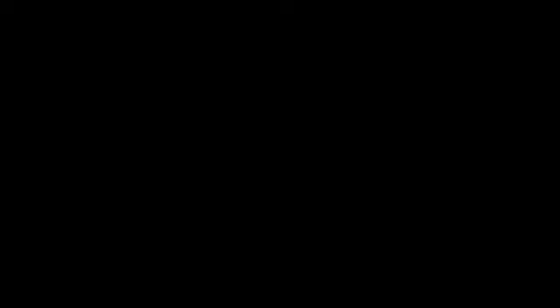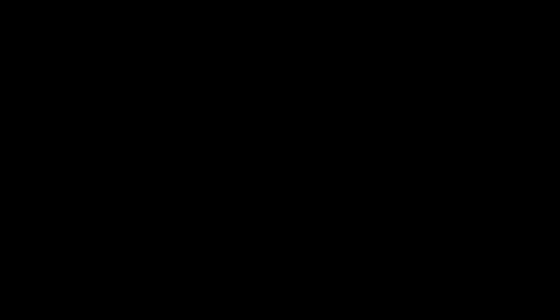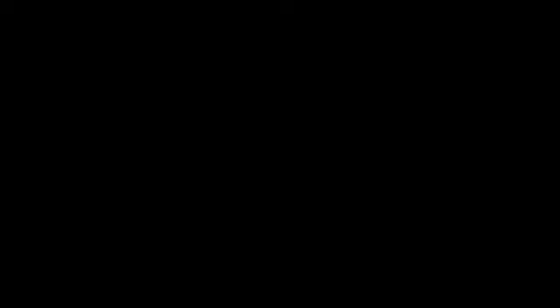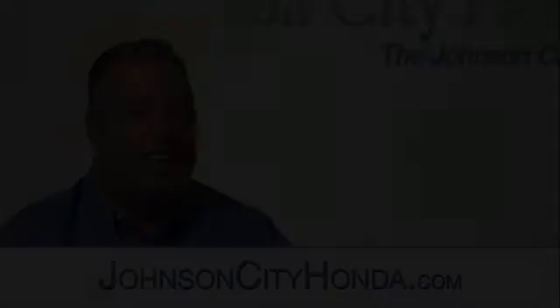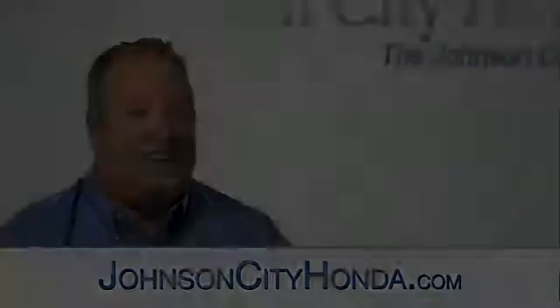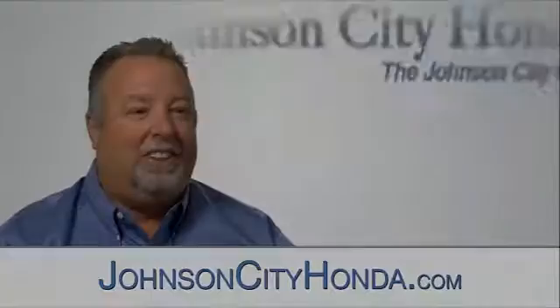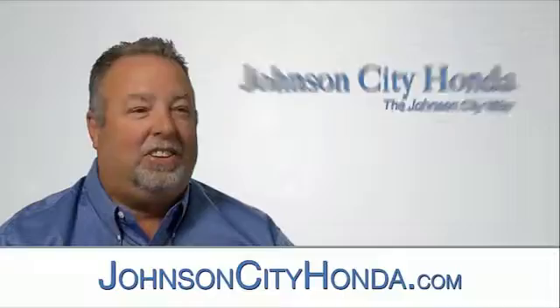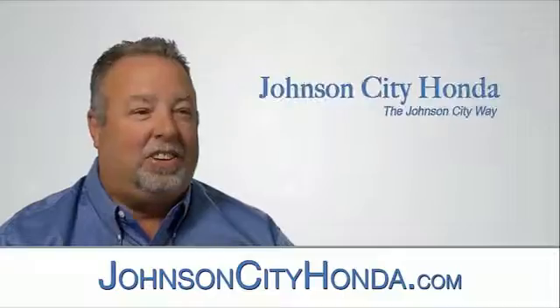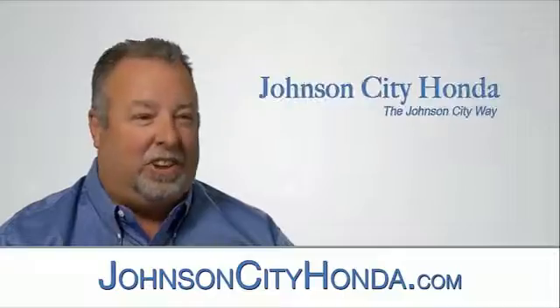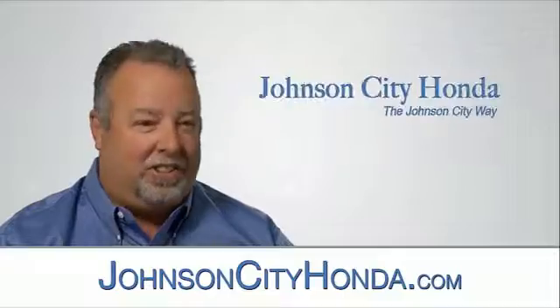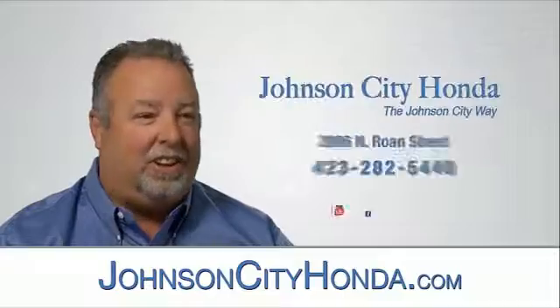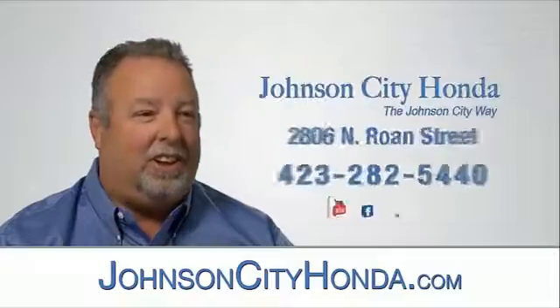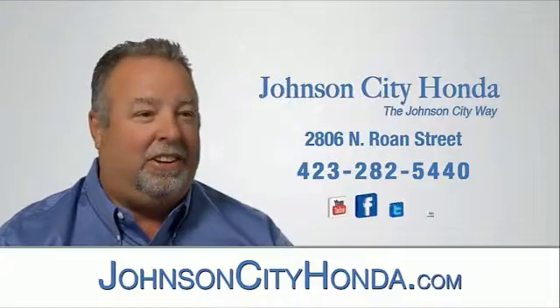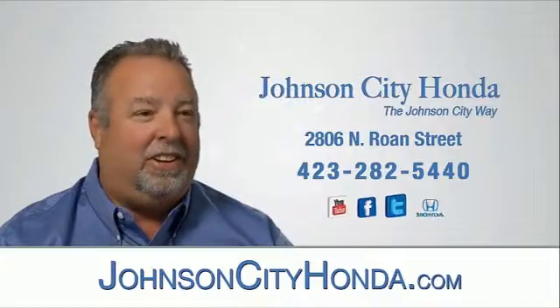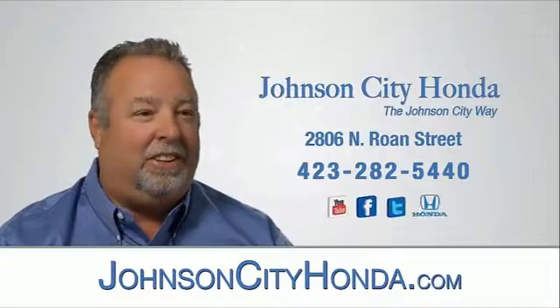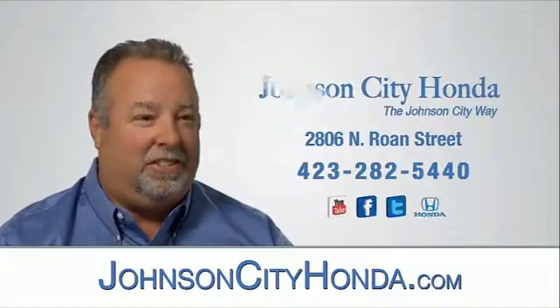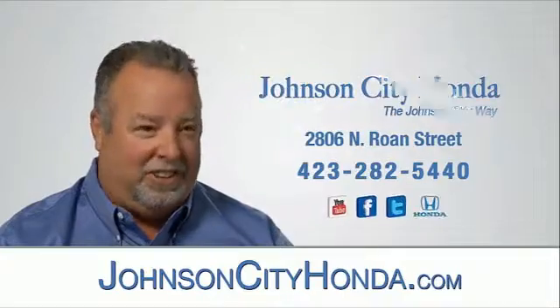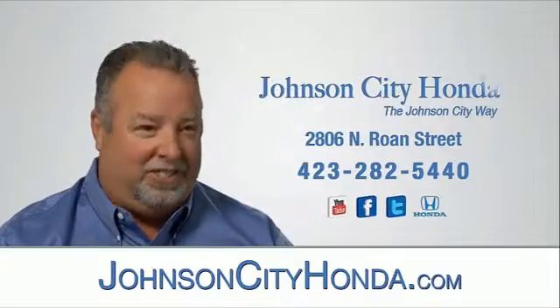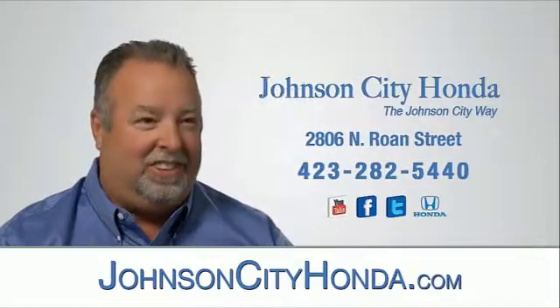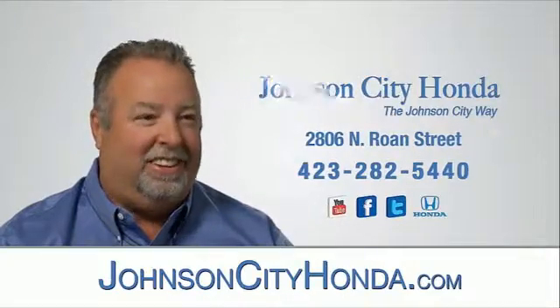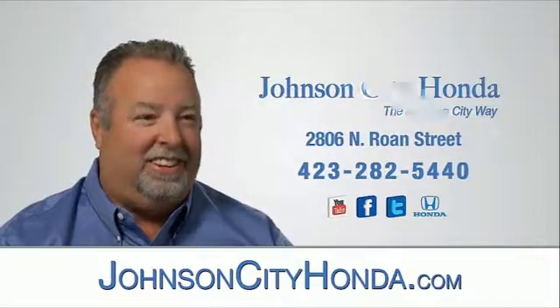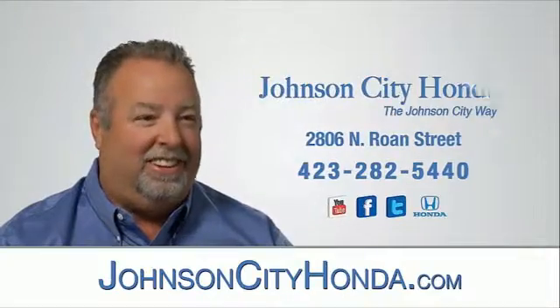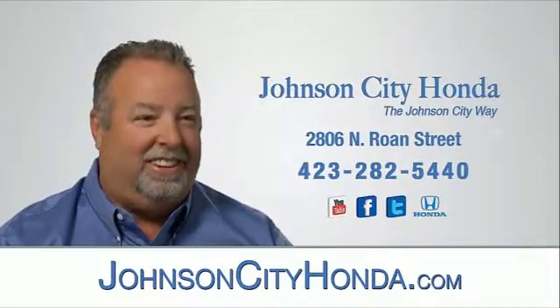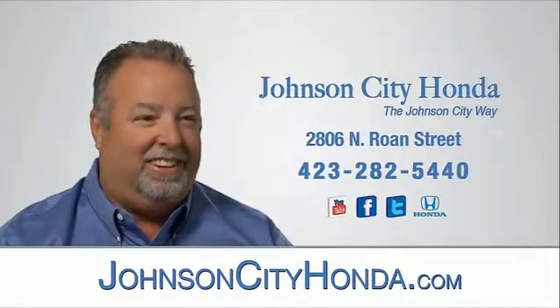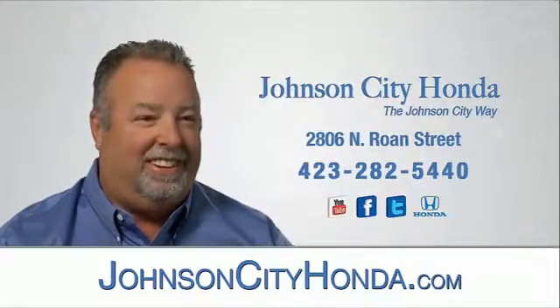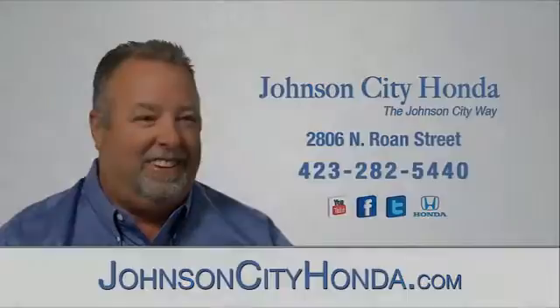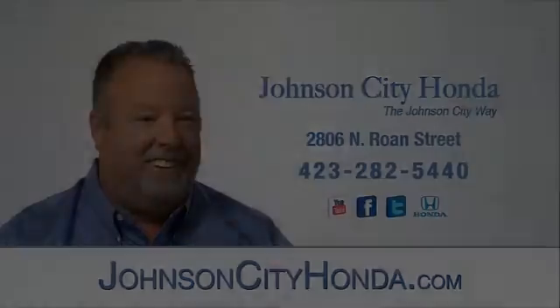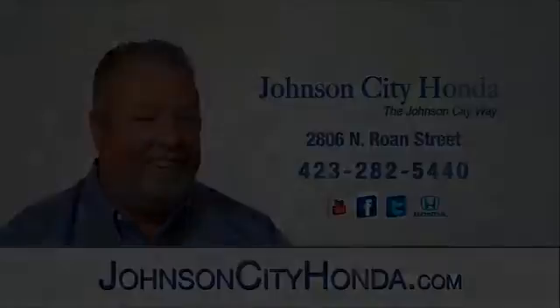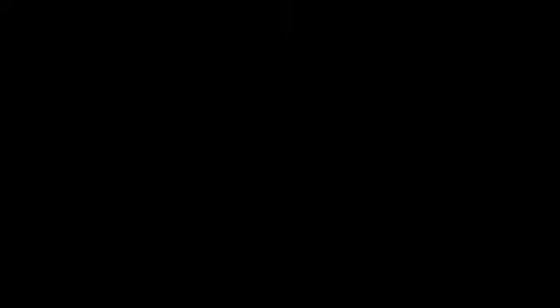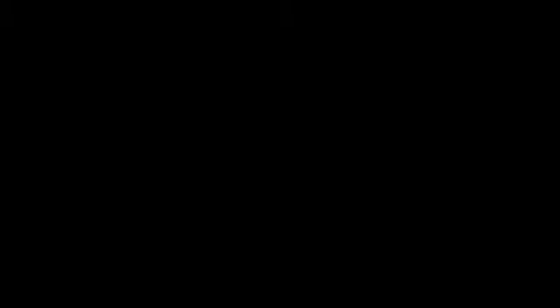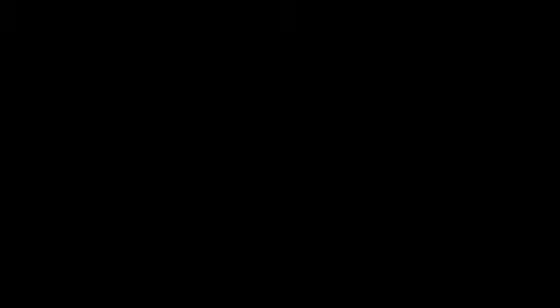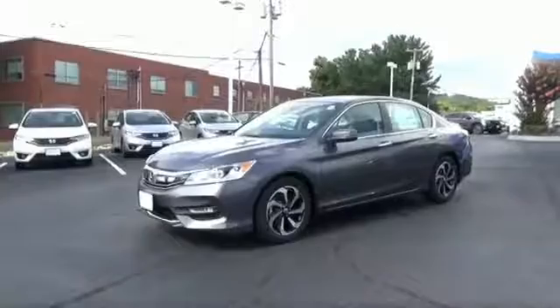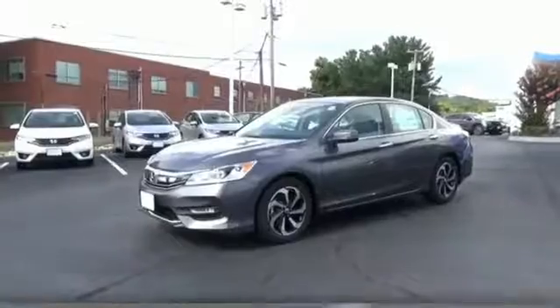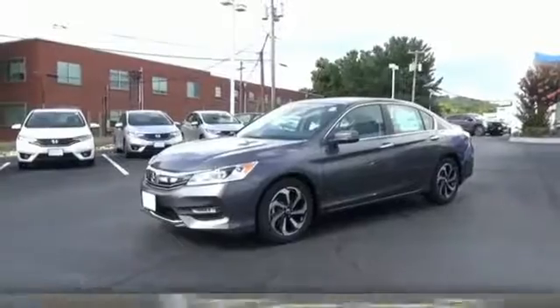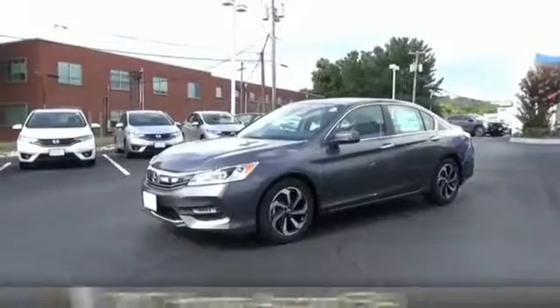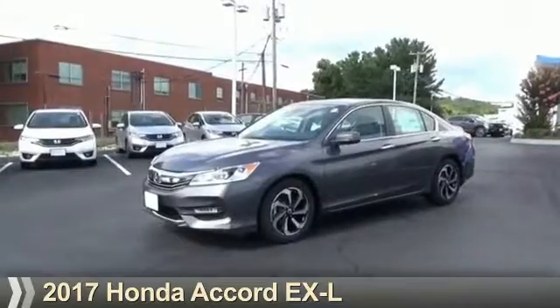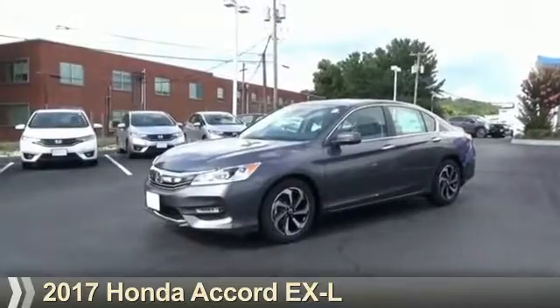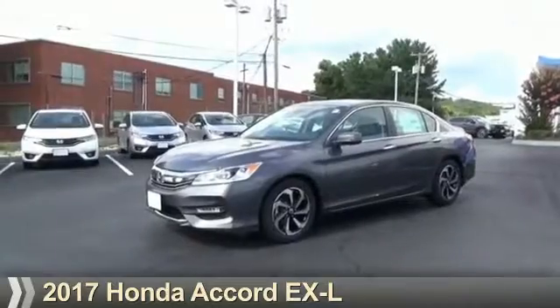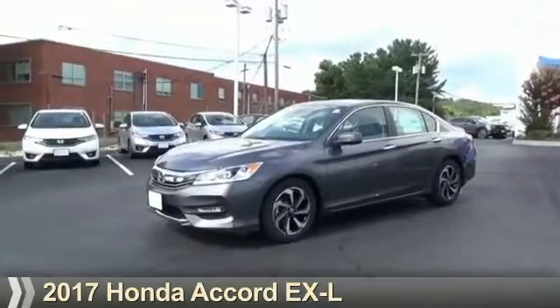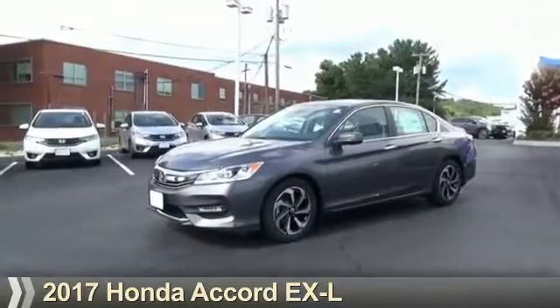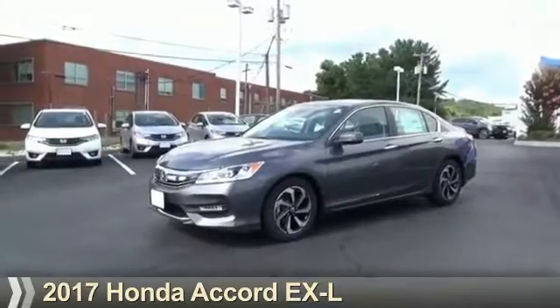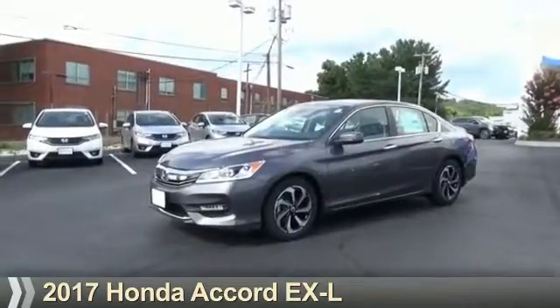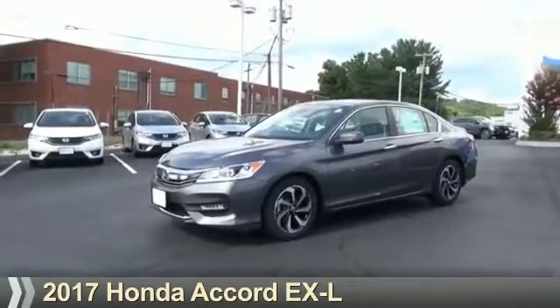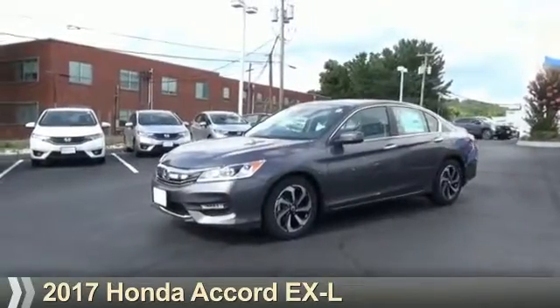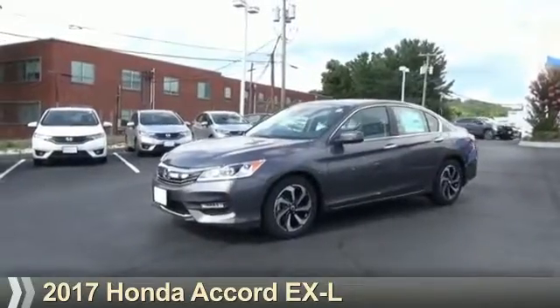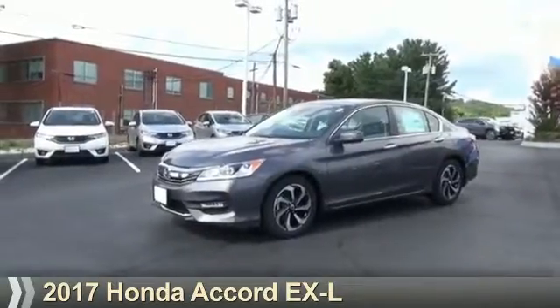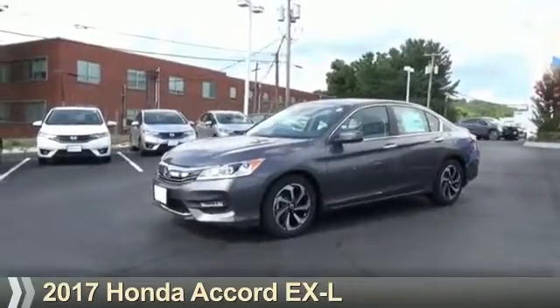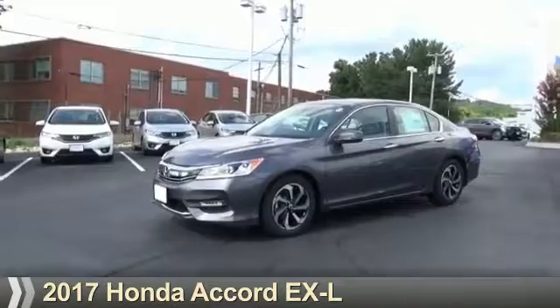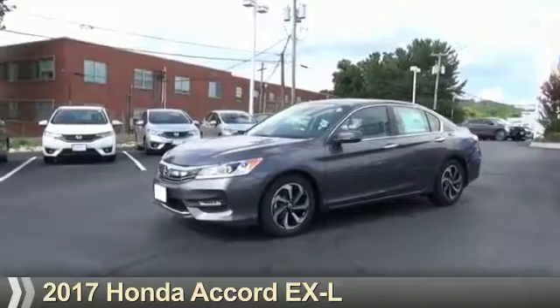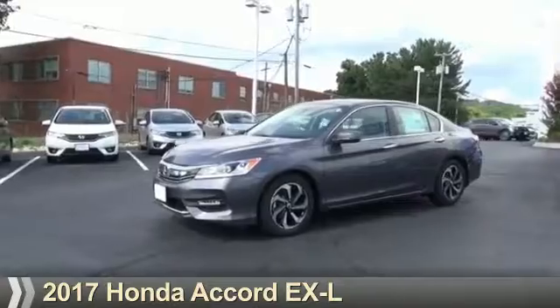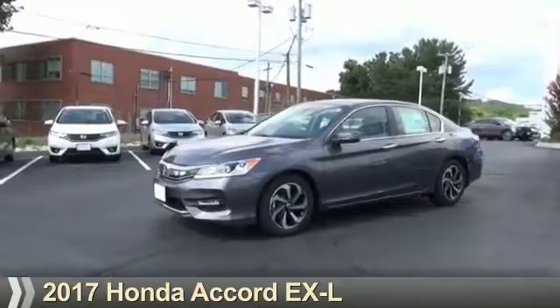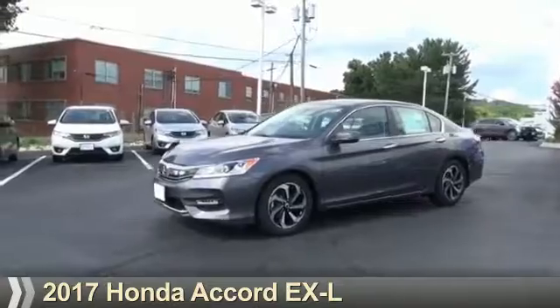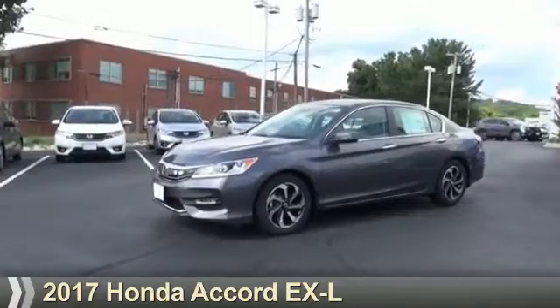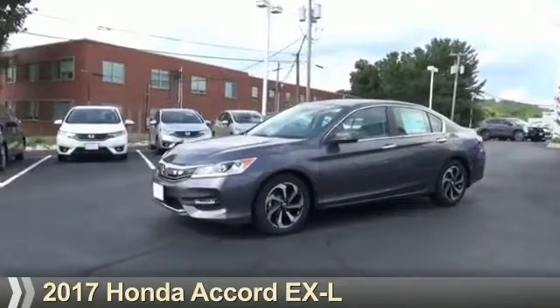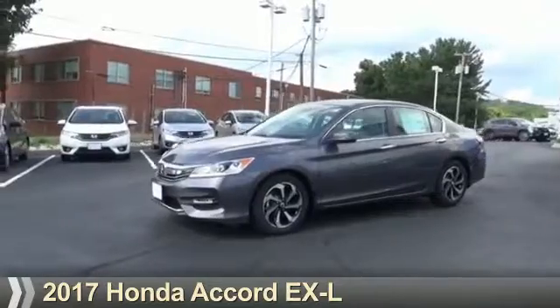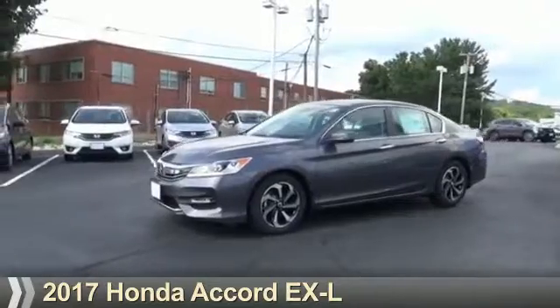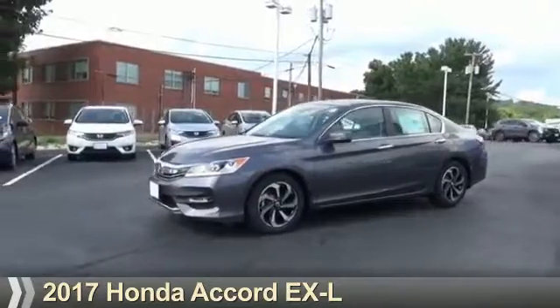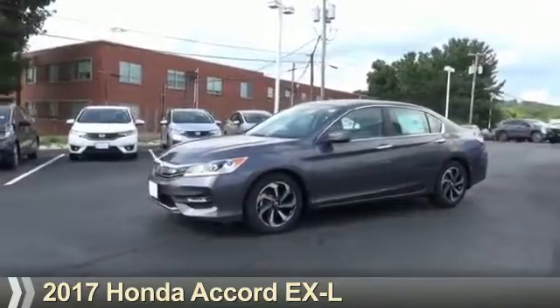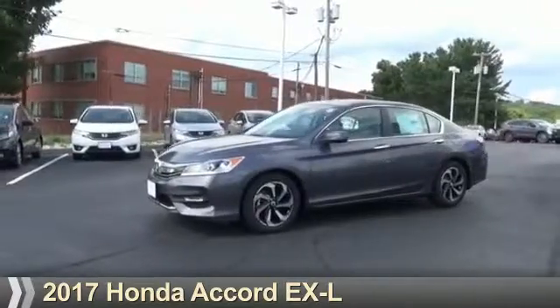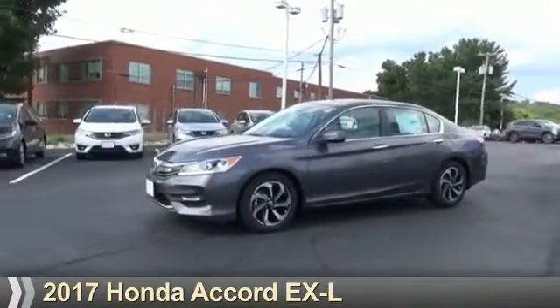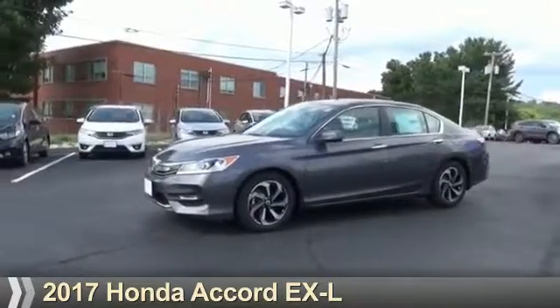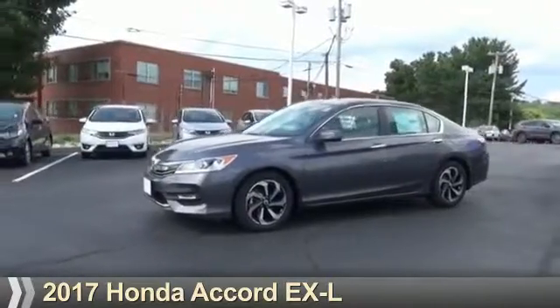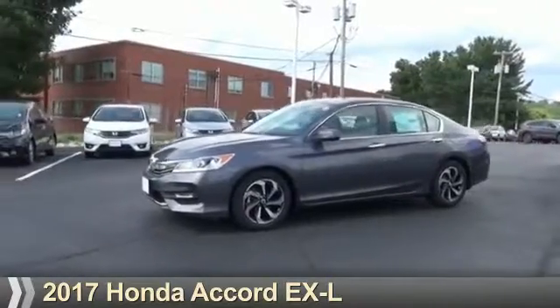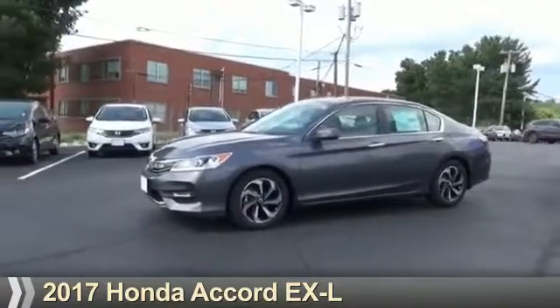Jot City Honda. Jot City. Presenting the 2017 Honda Accord.